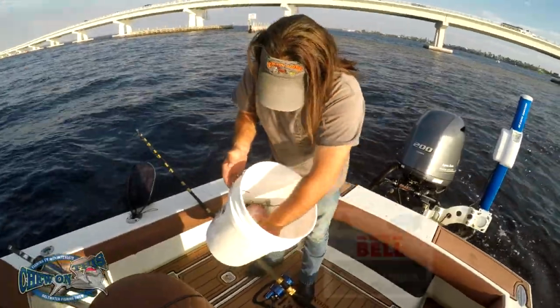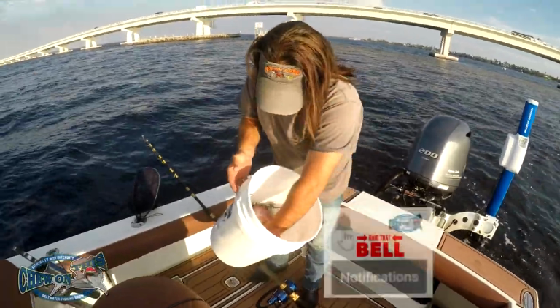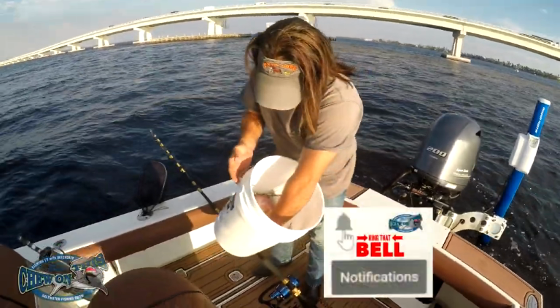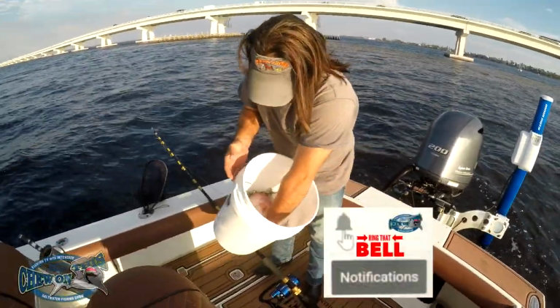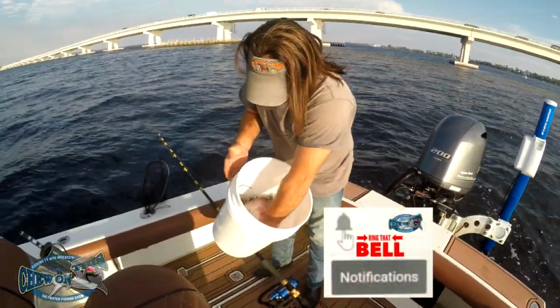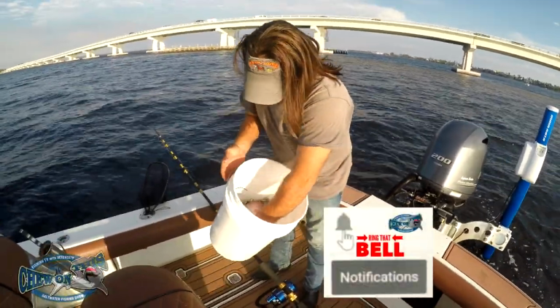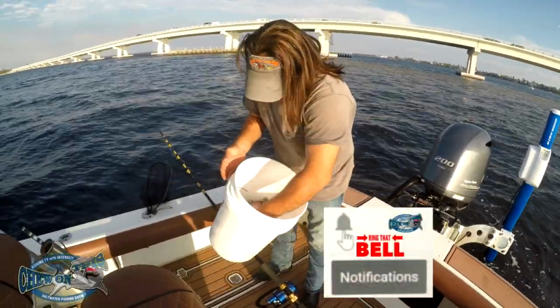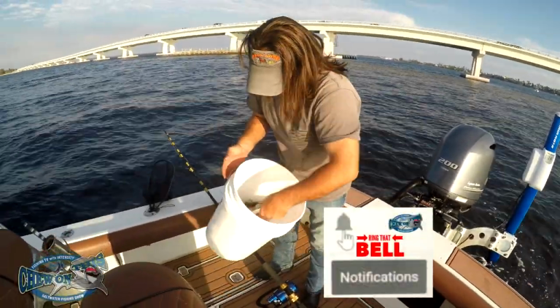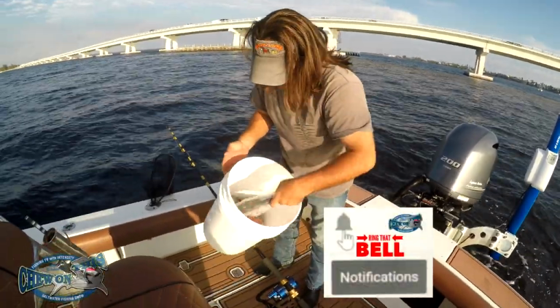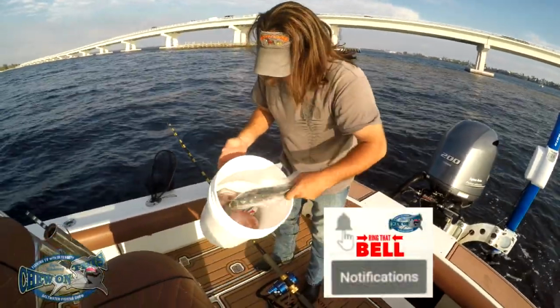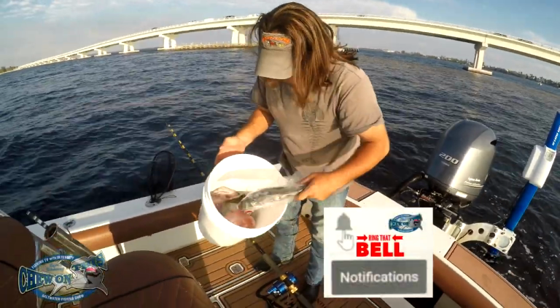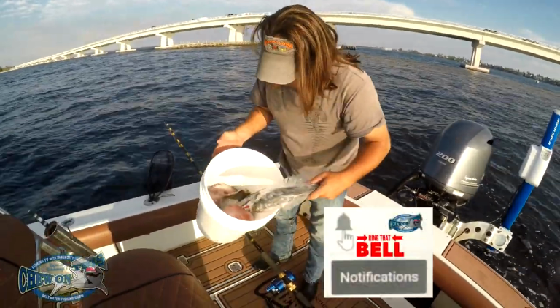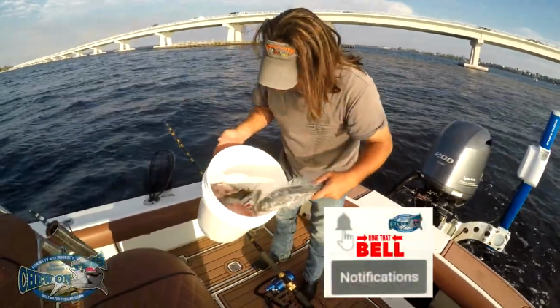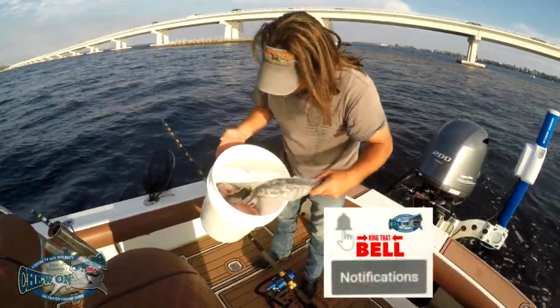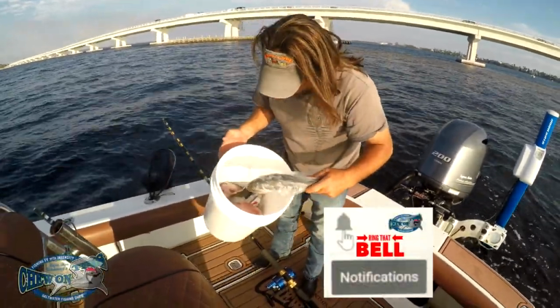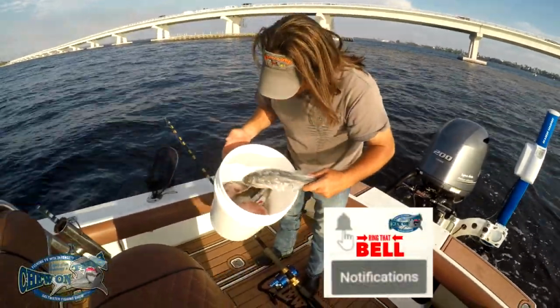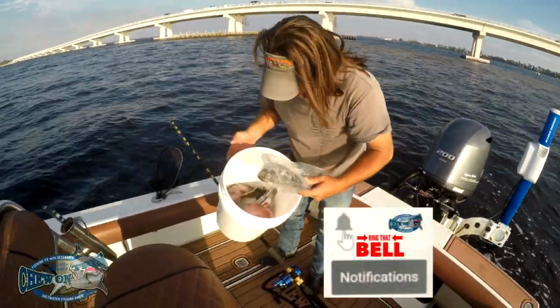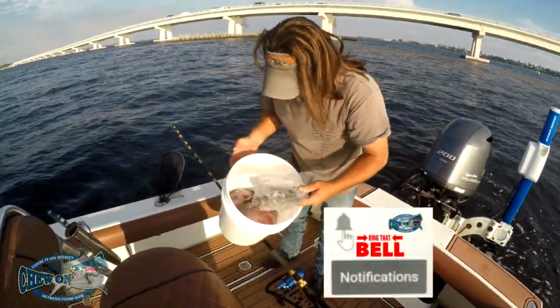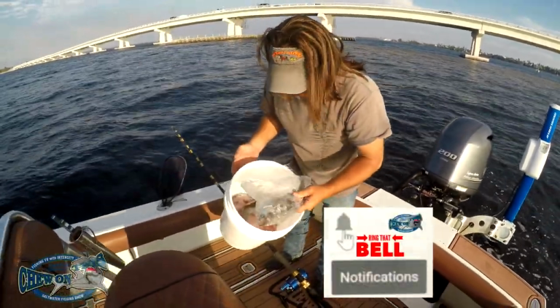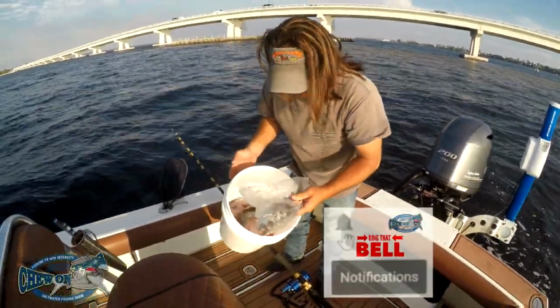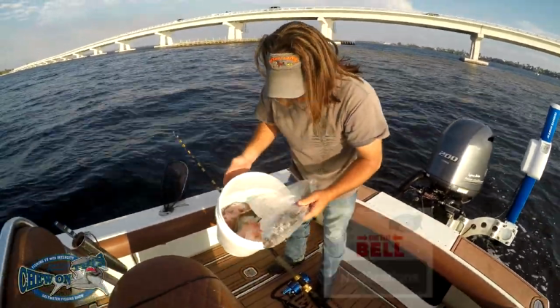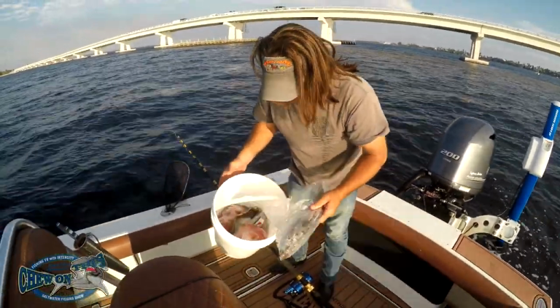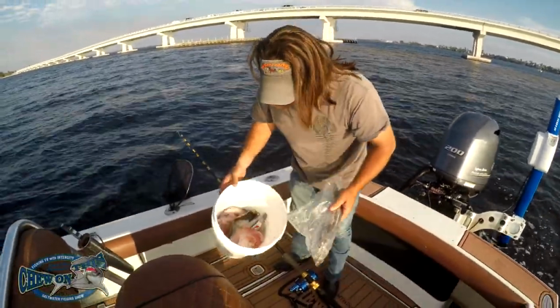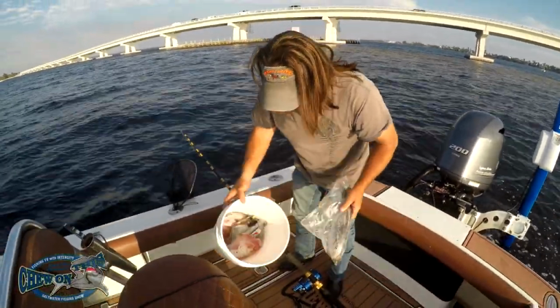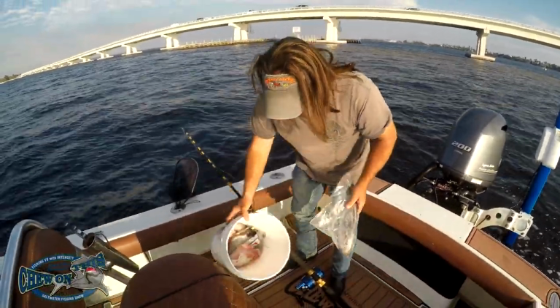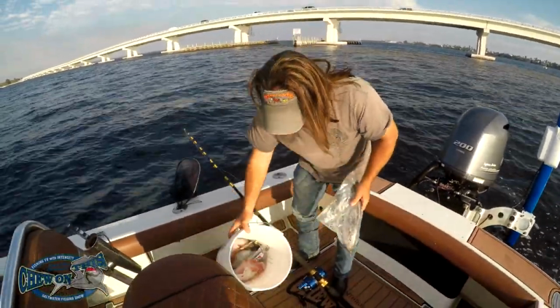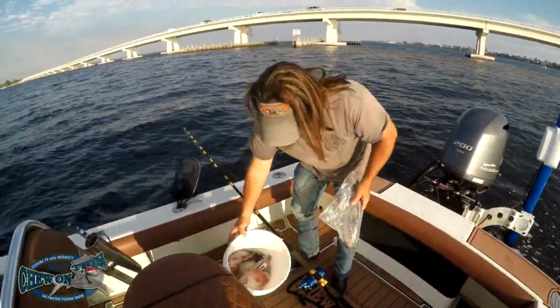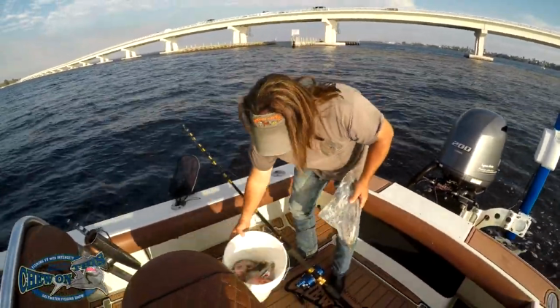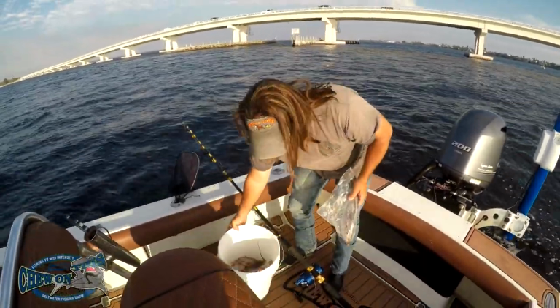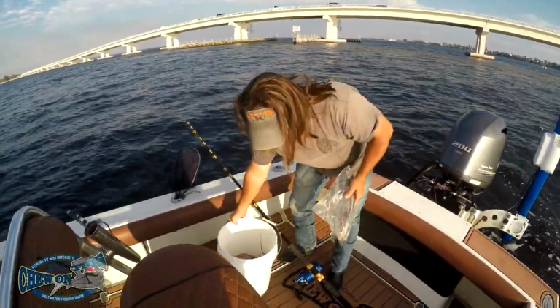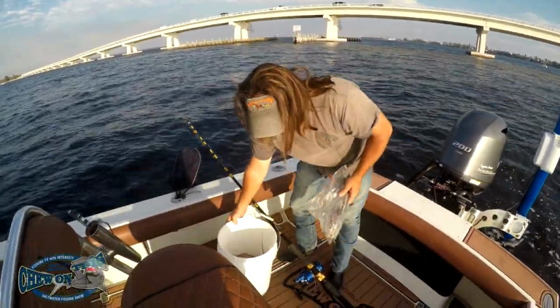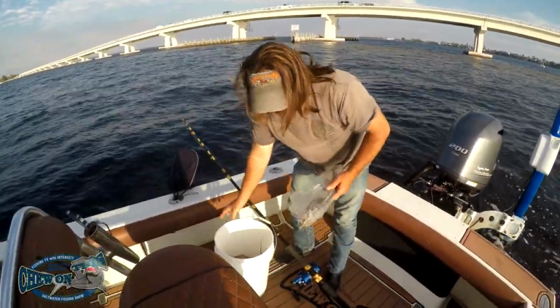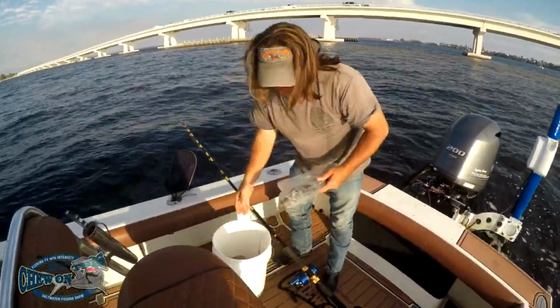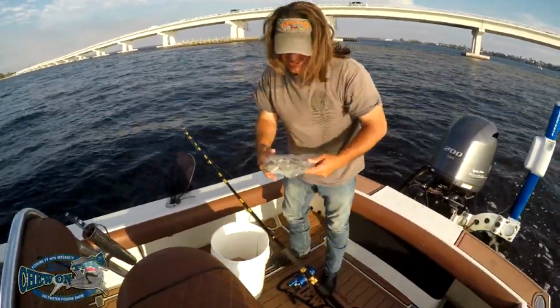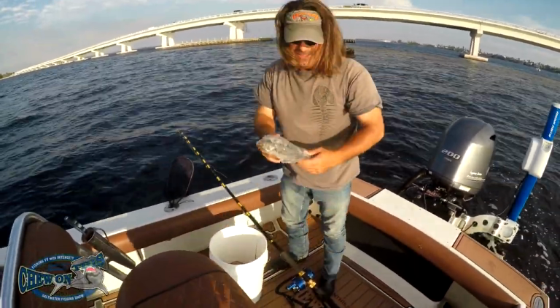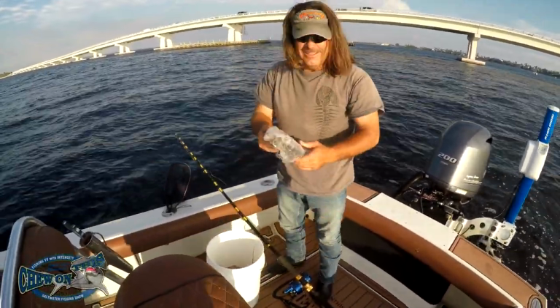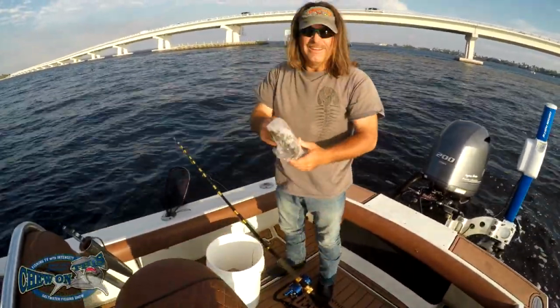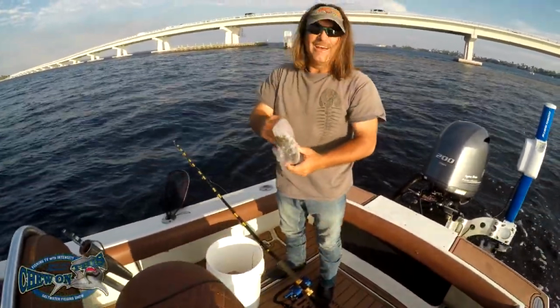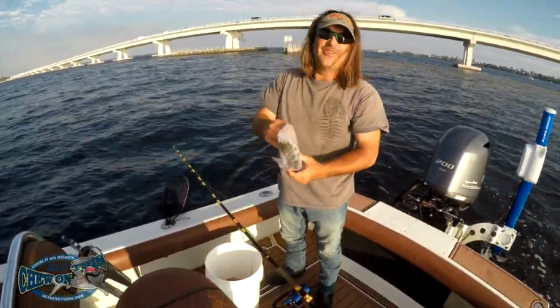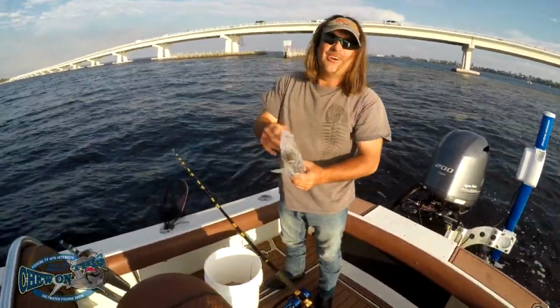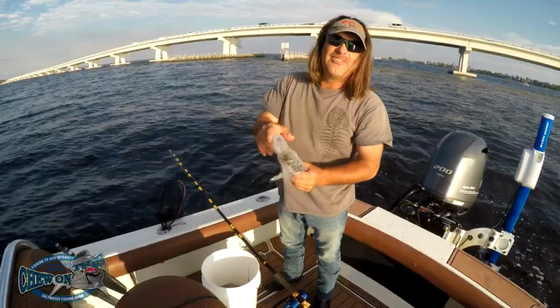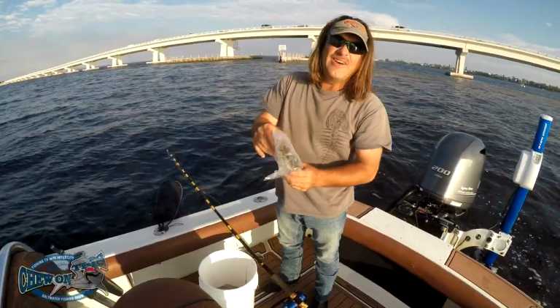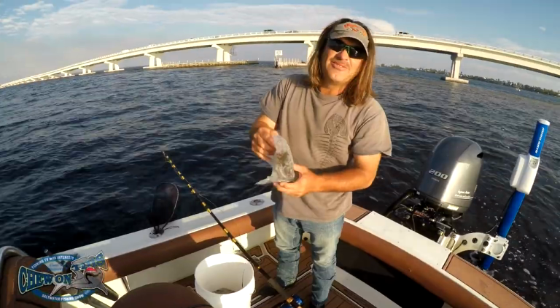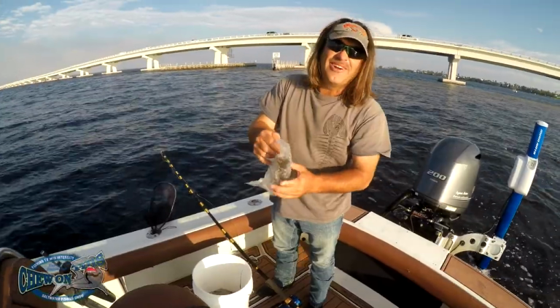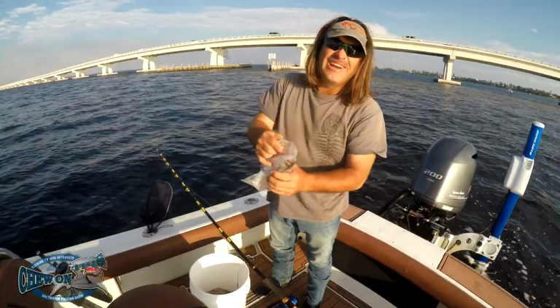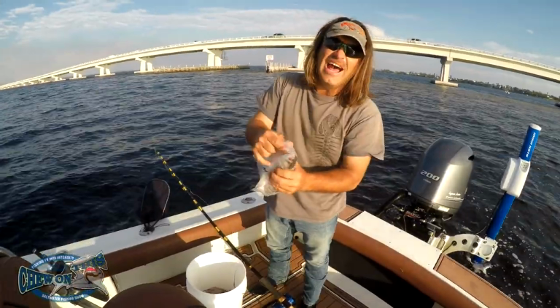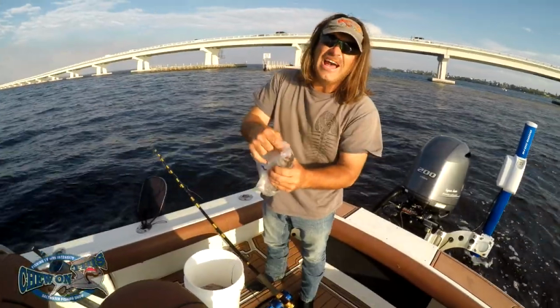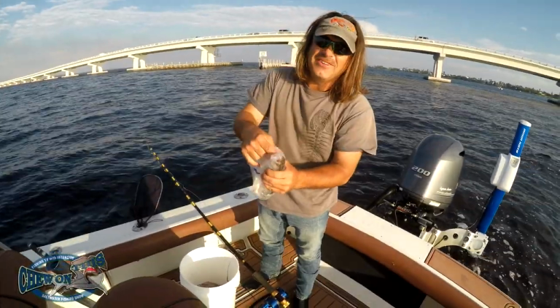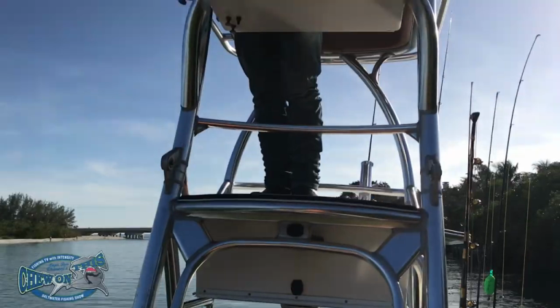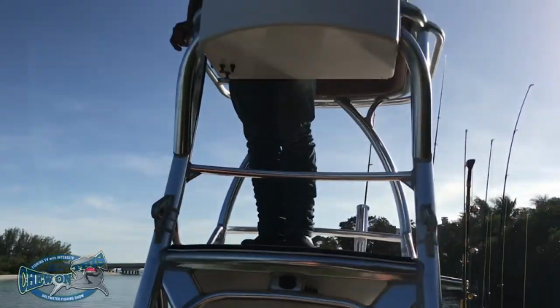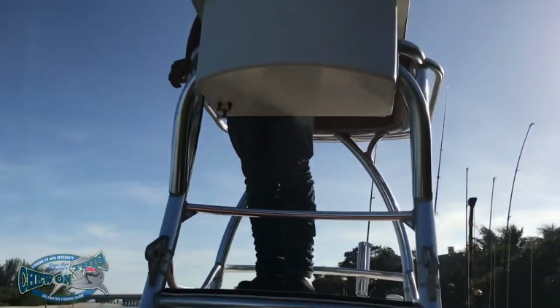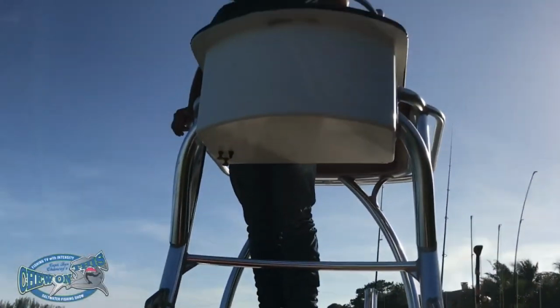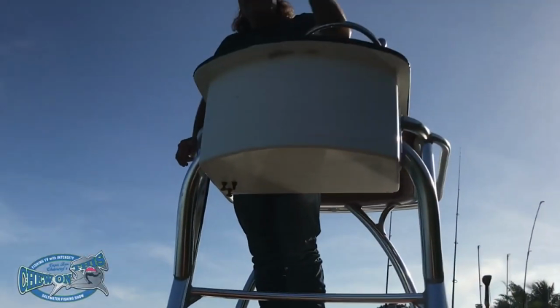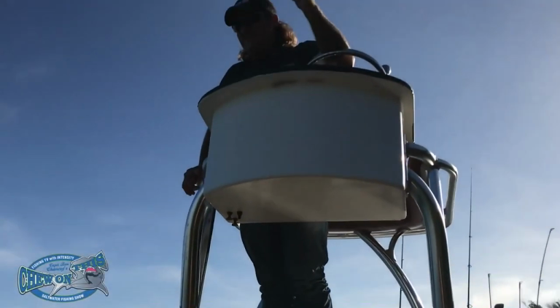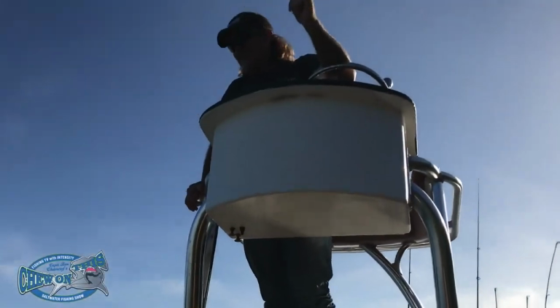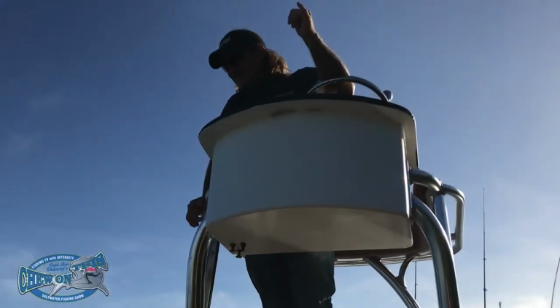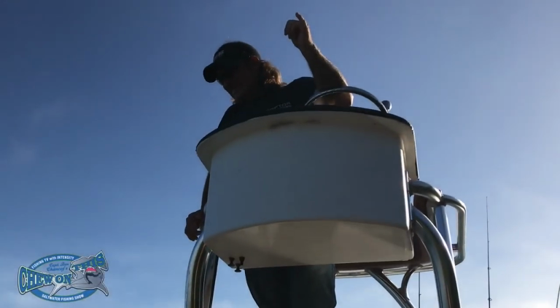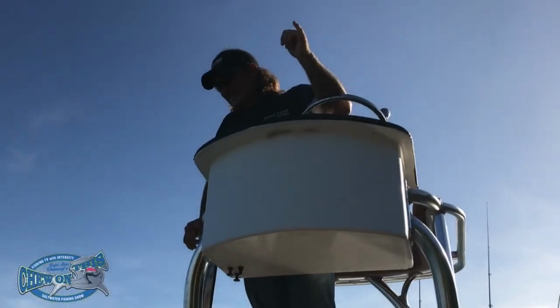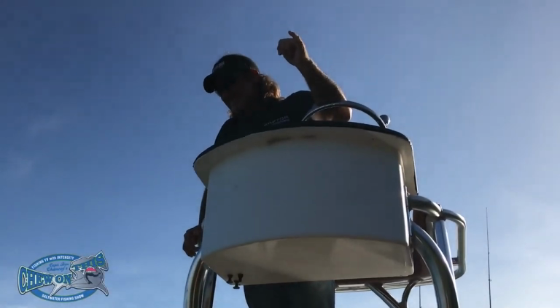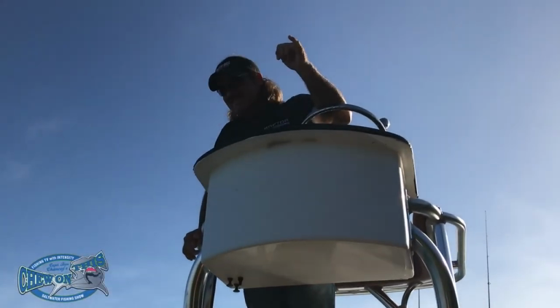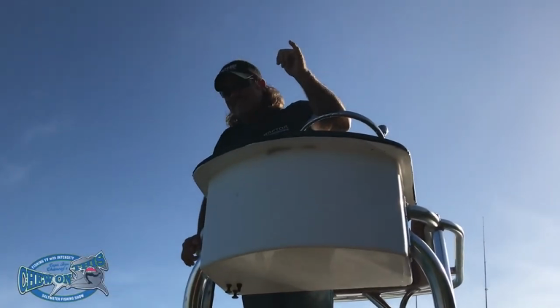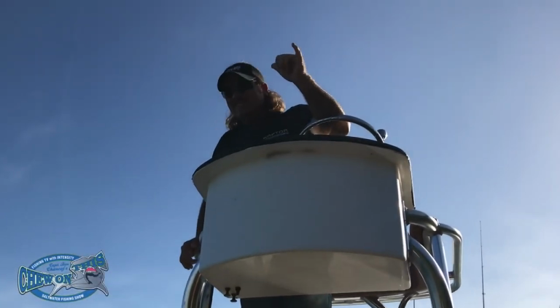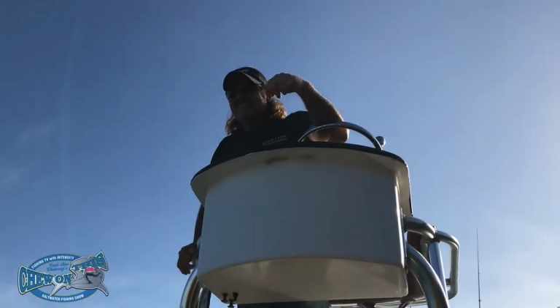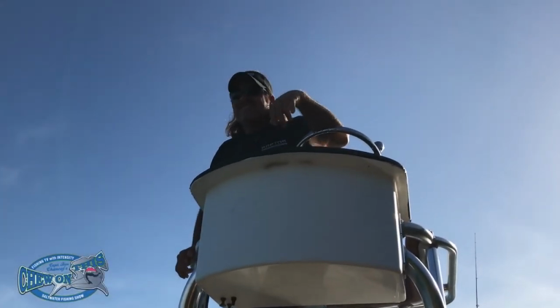Hey John, grab a mullet. I ain't talking about your hair either. Oh dang! I don't know if that was very nice. Come show me what you got, homie.